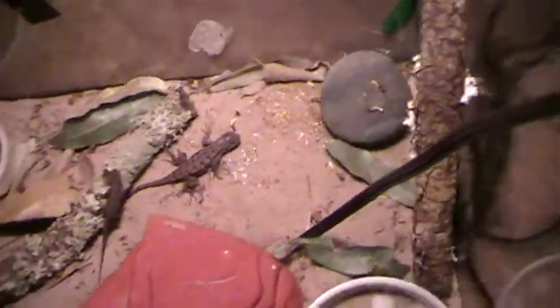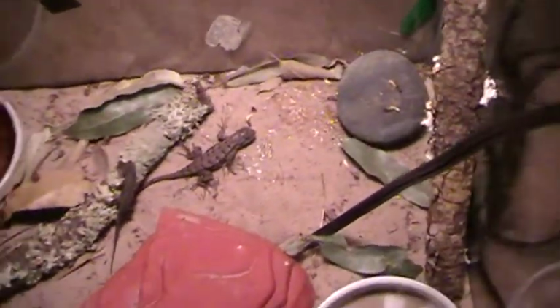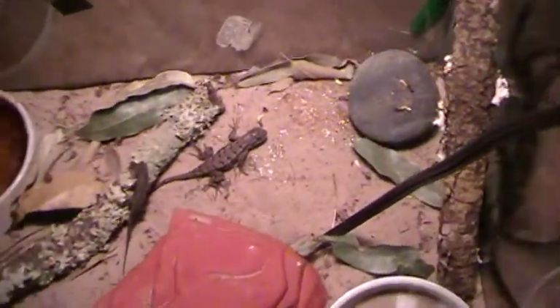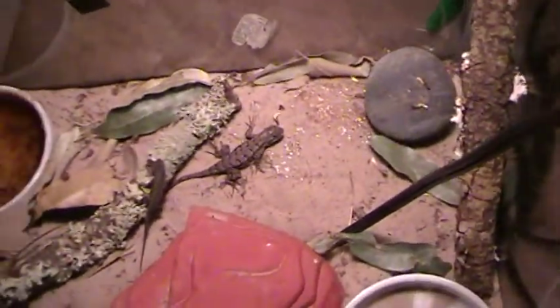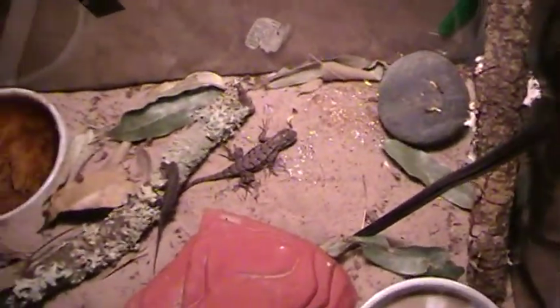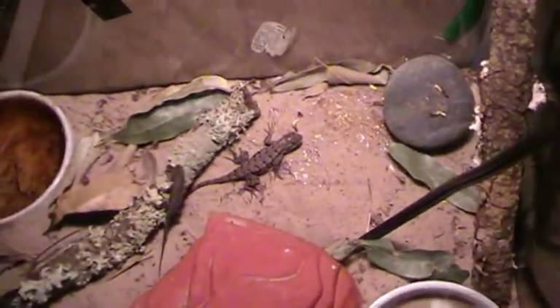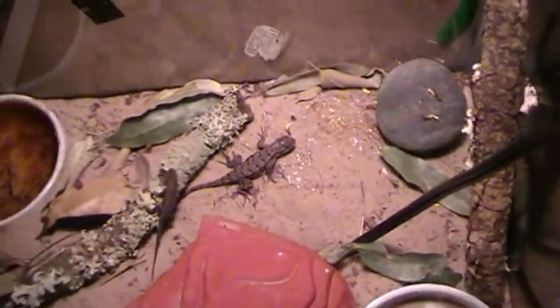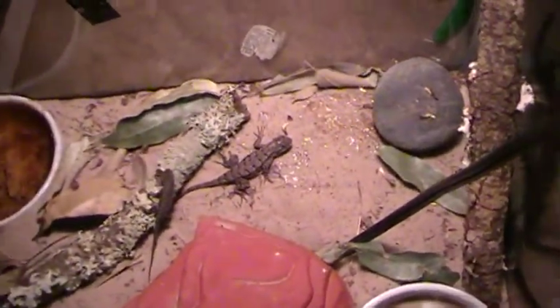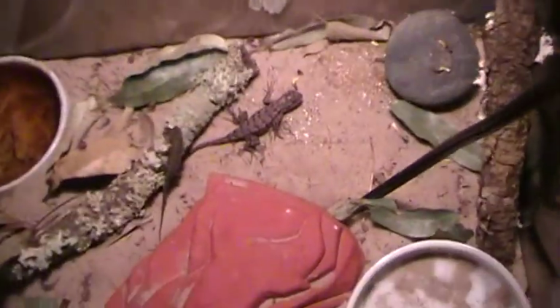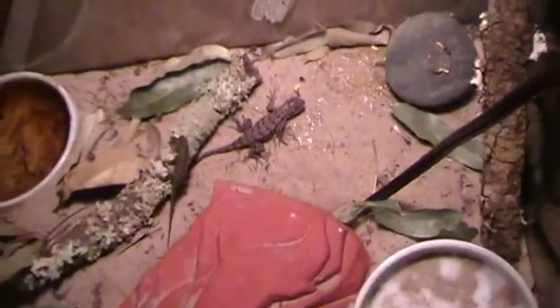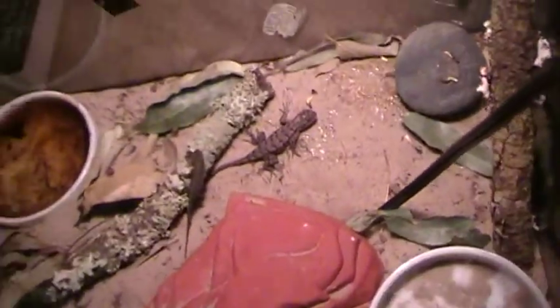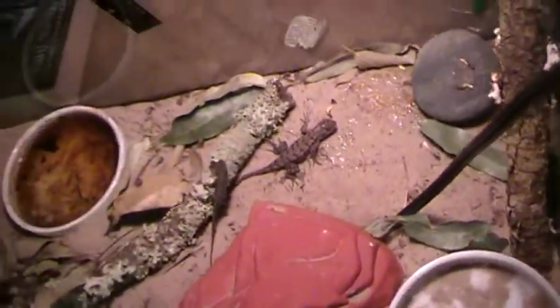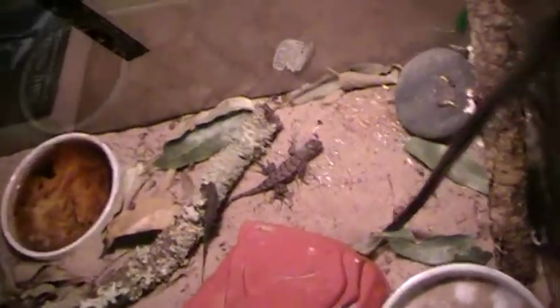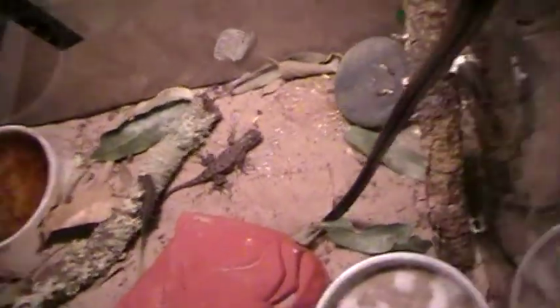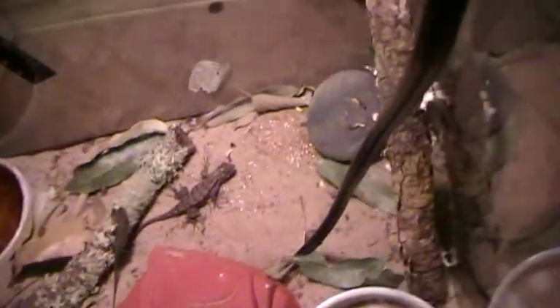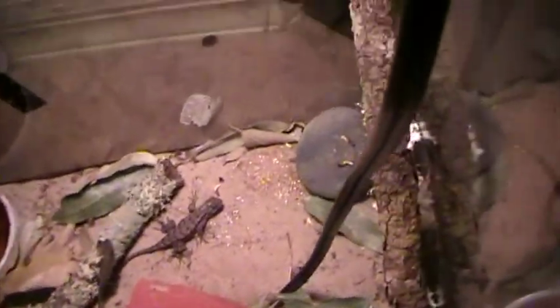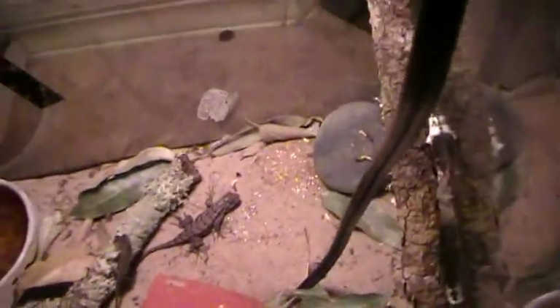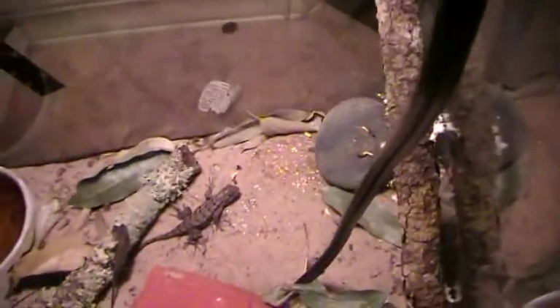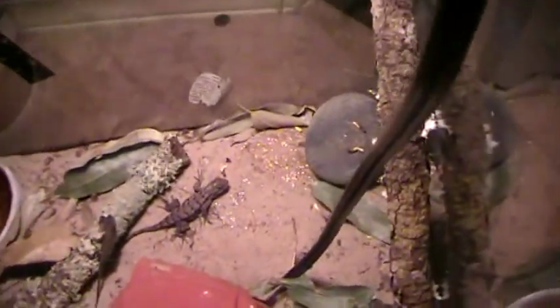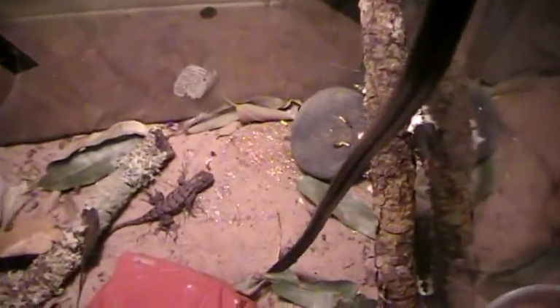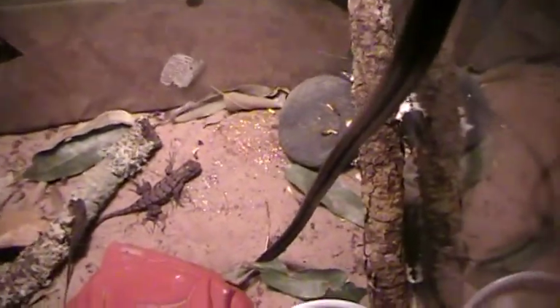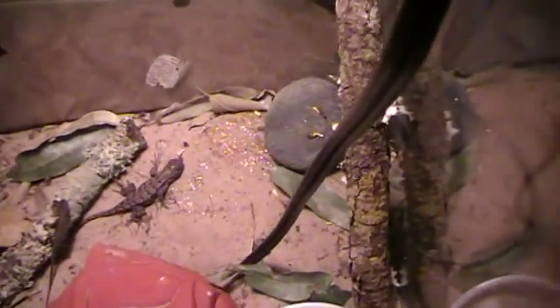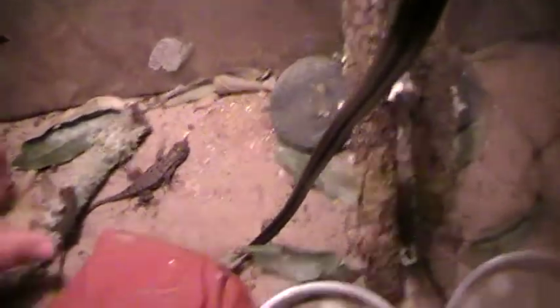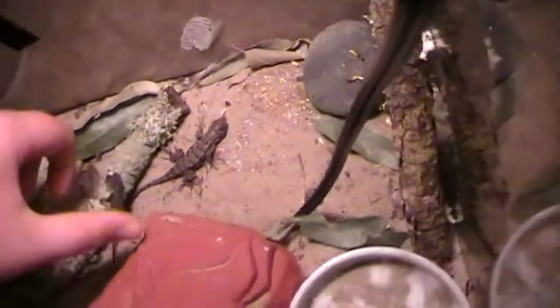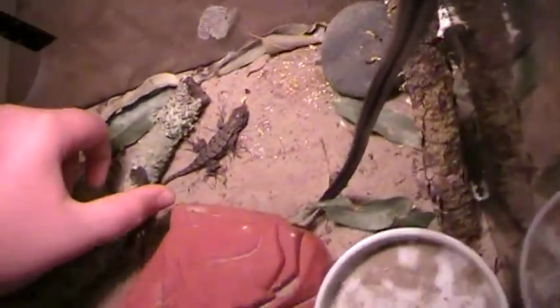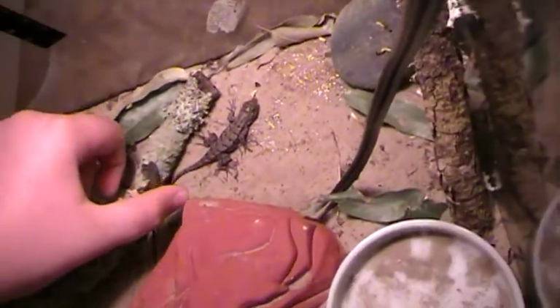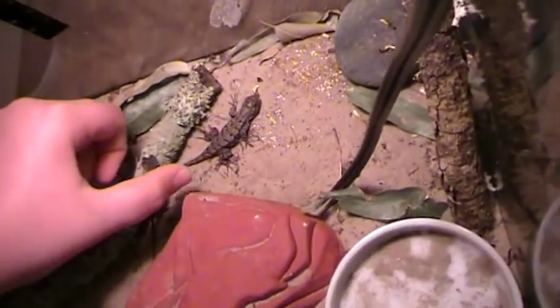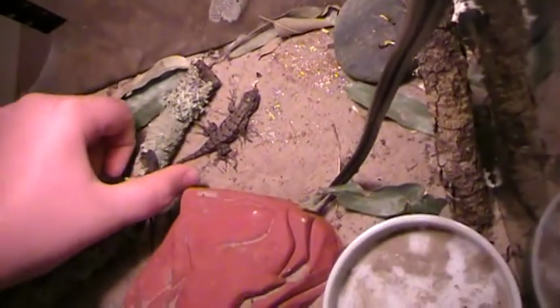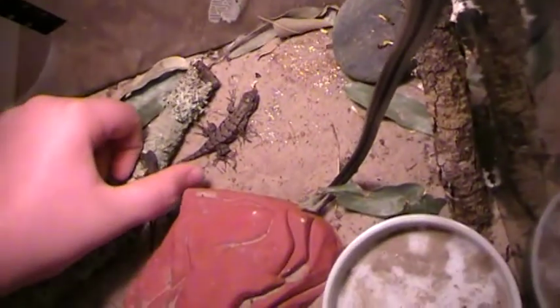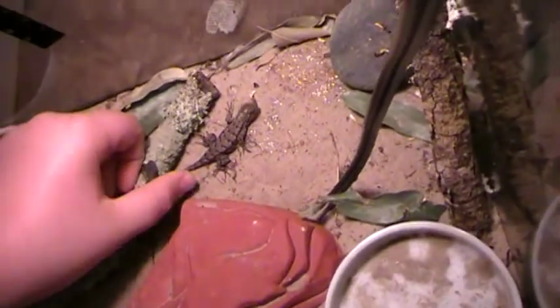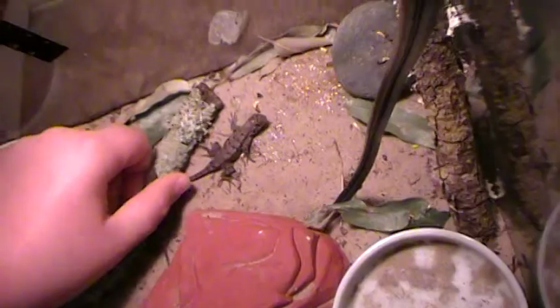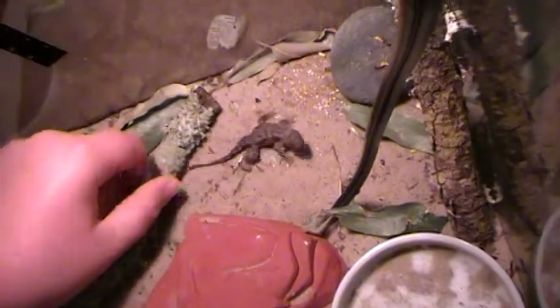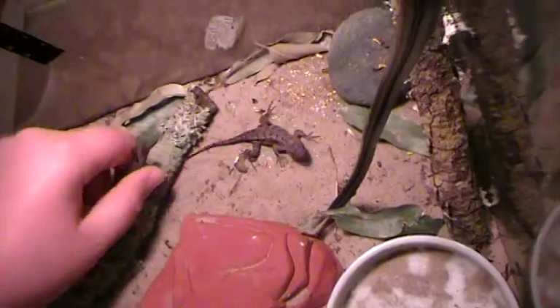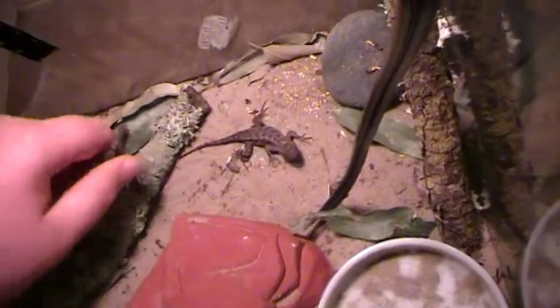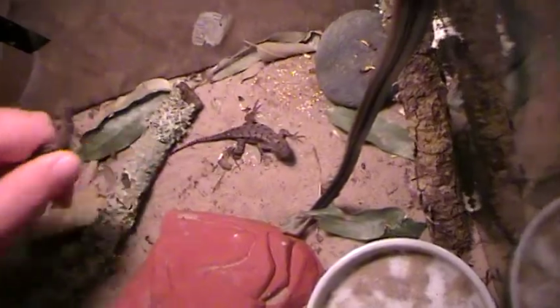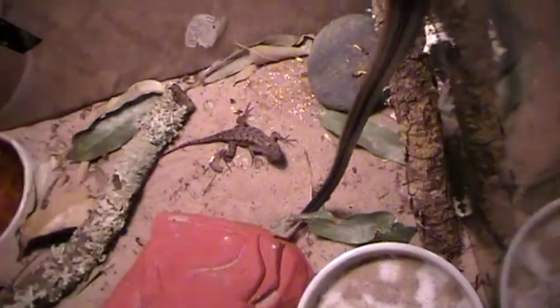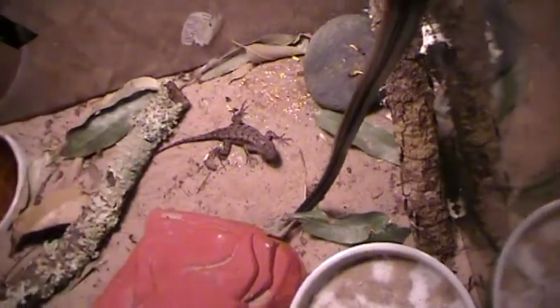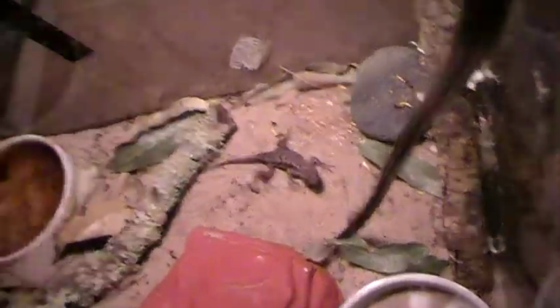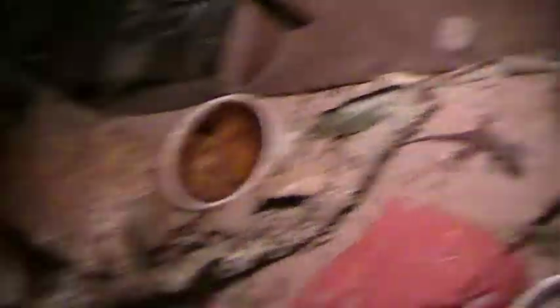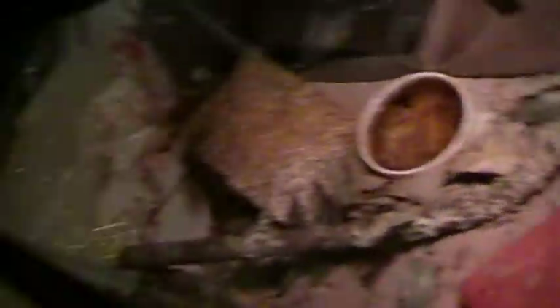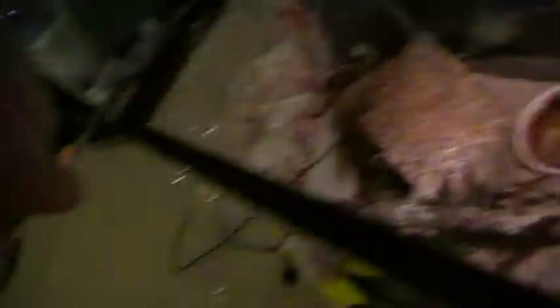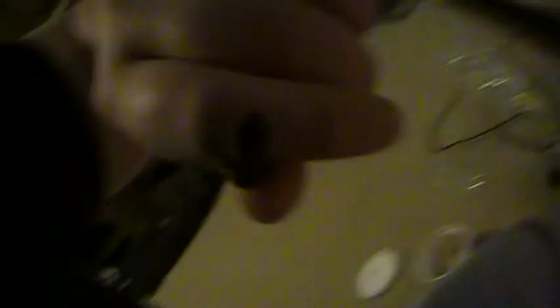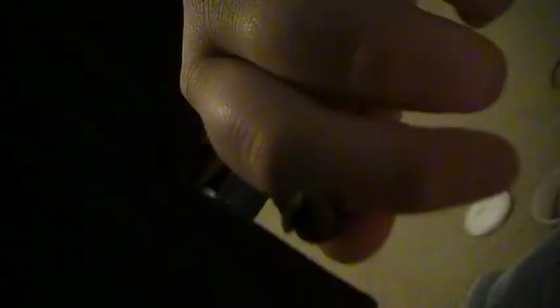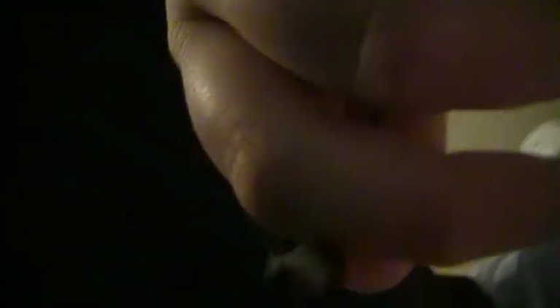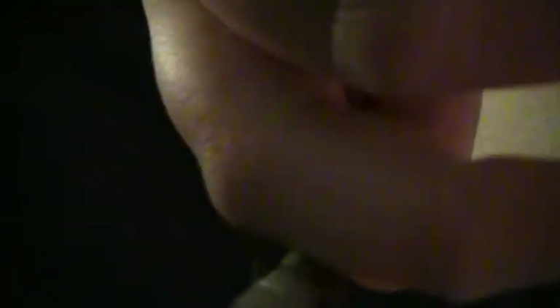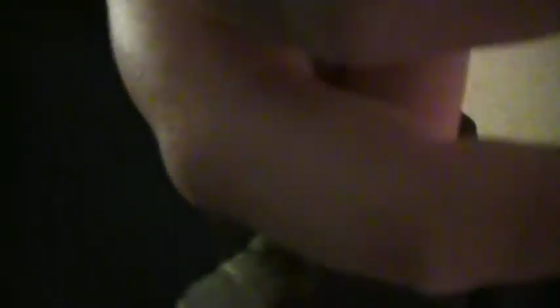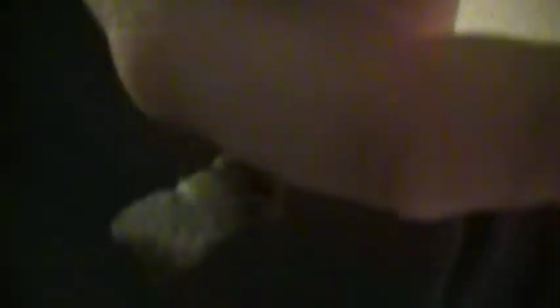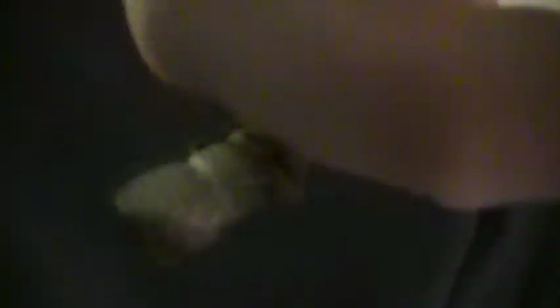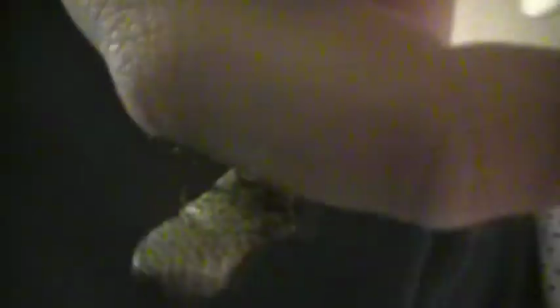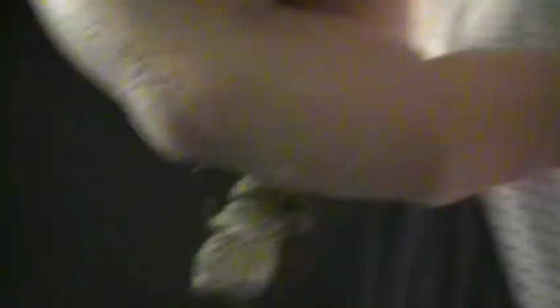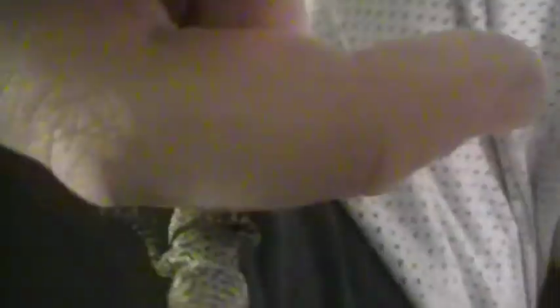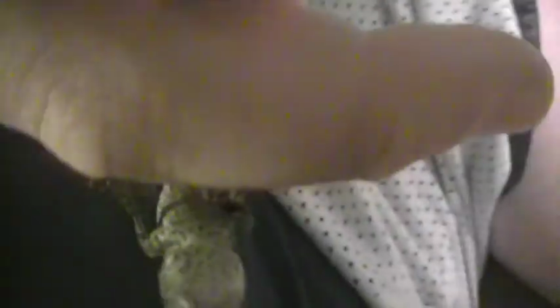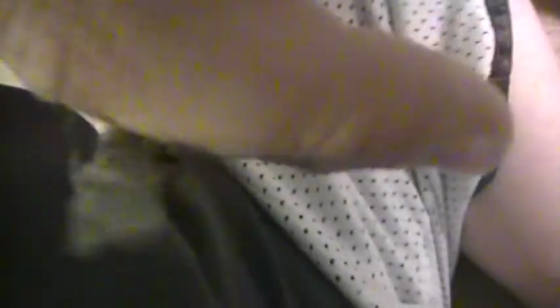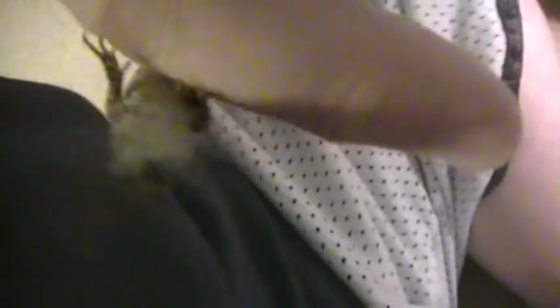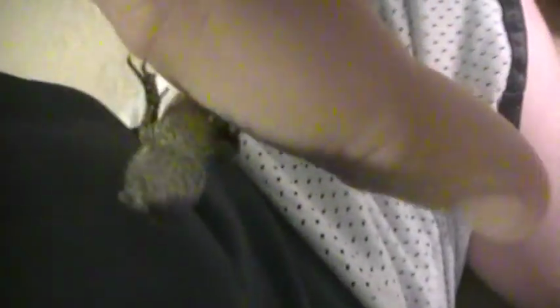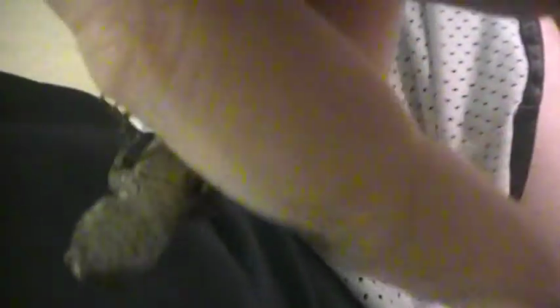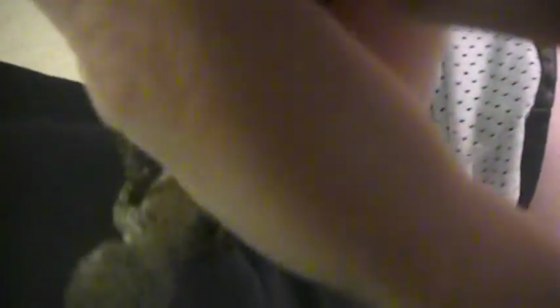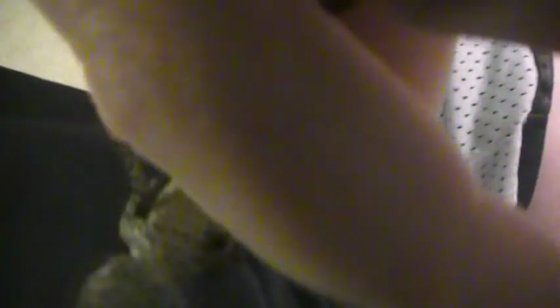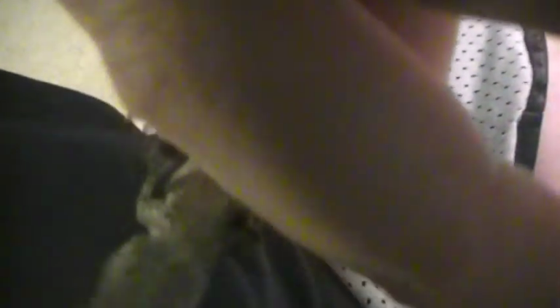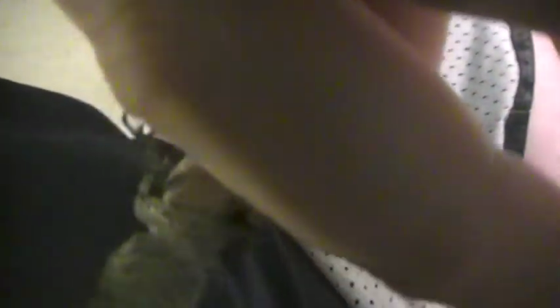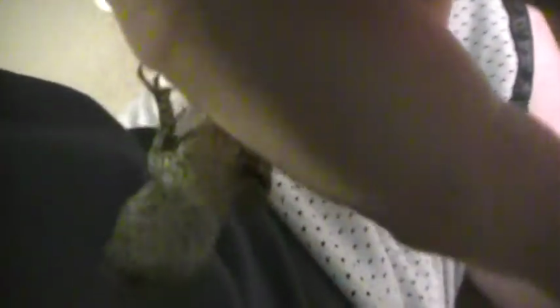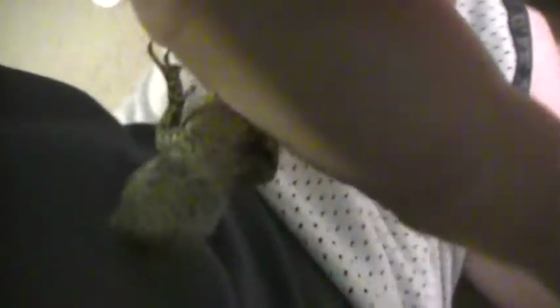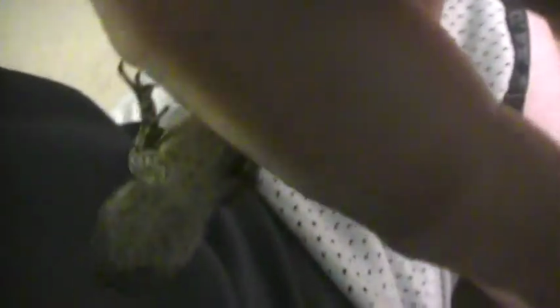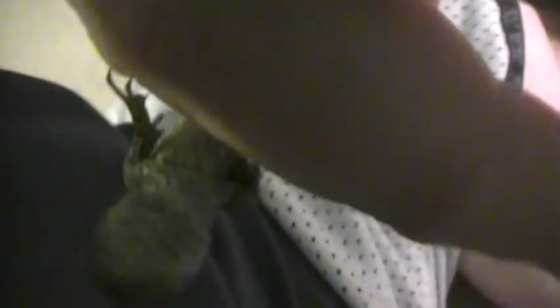The way to tell that it's a male, it'll have a blue belly. The male doesn't like to be touched, but the female doesn't mind.